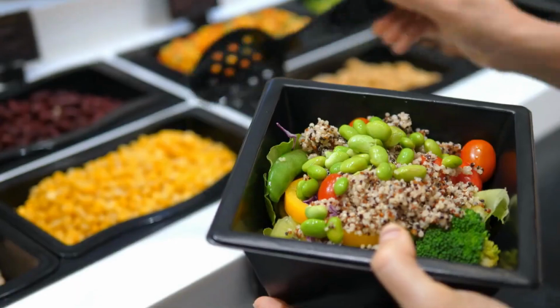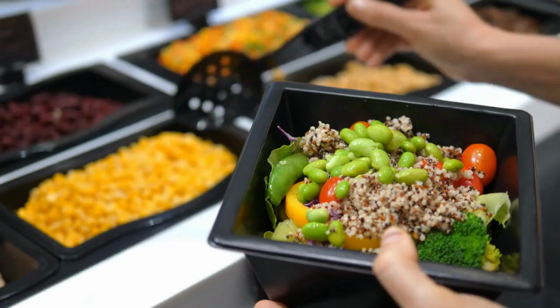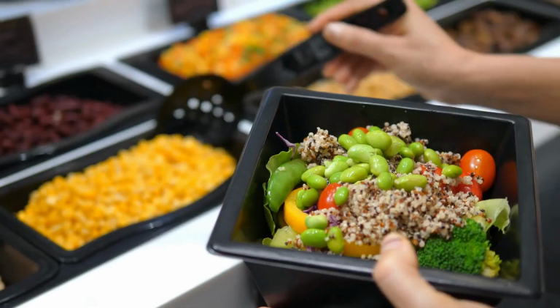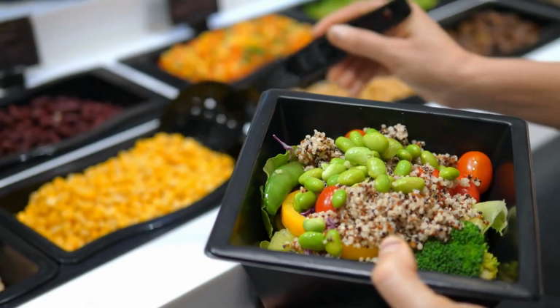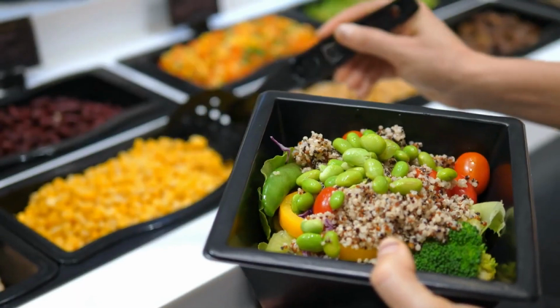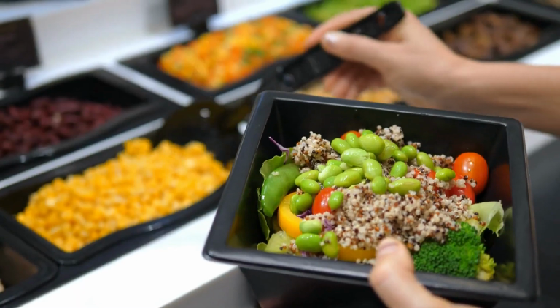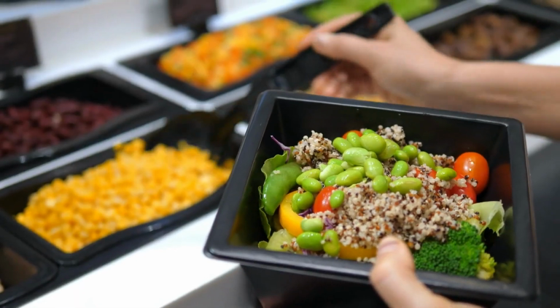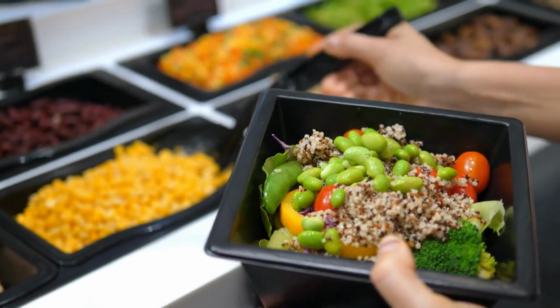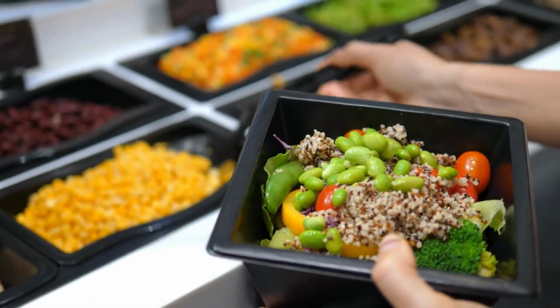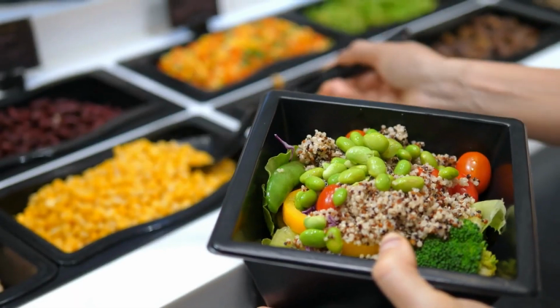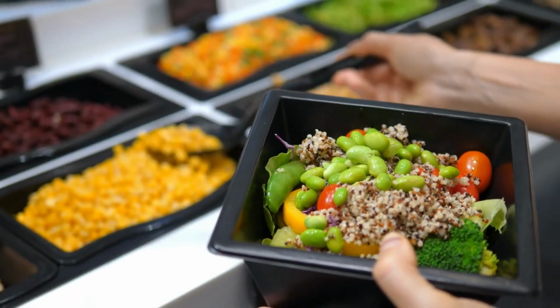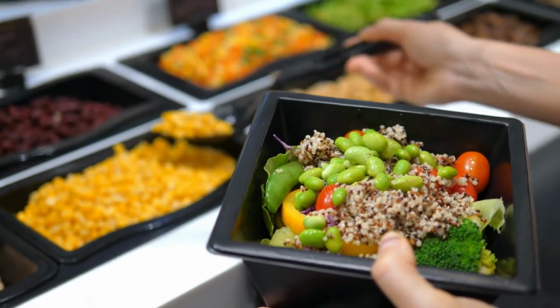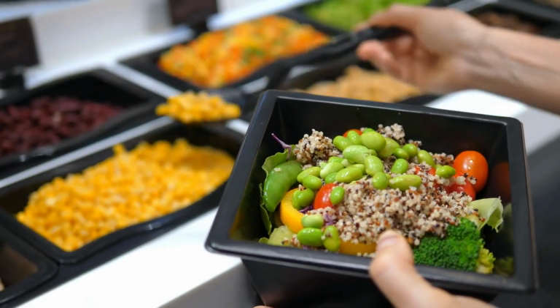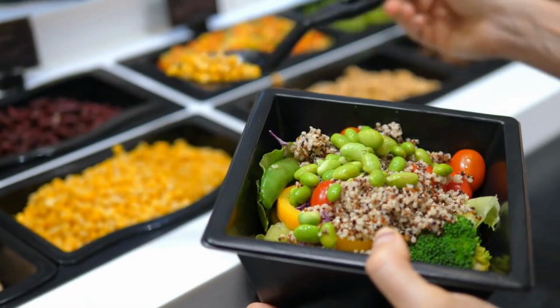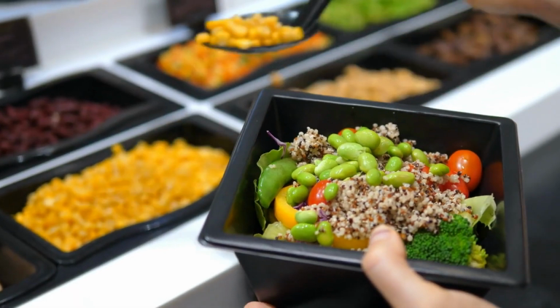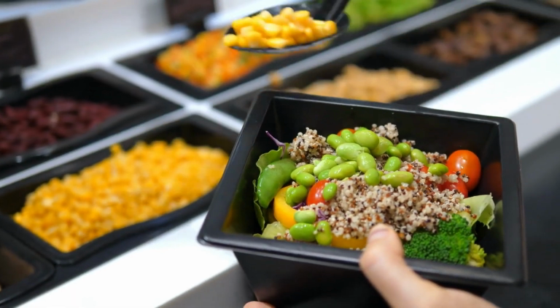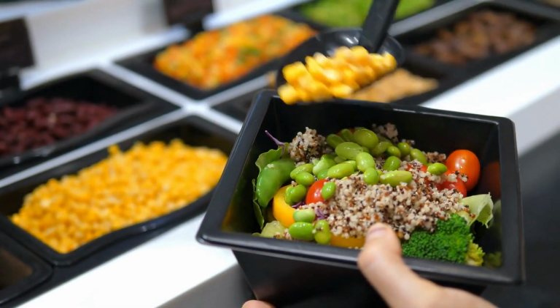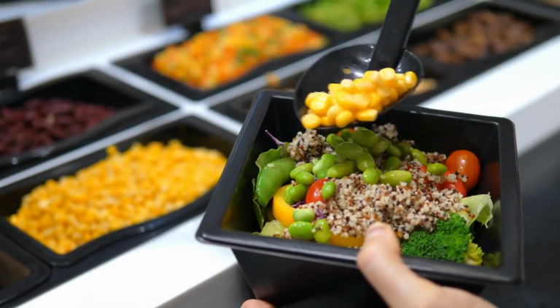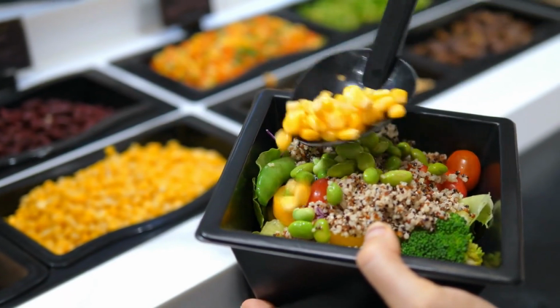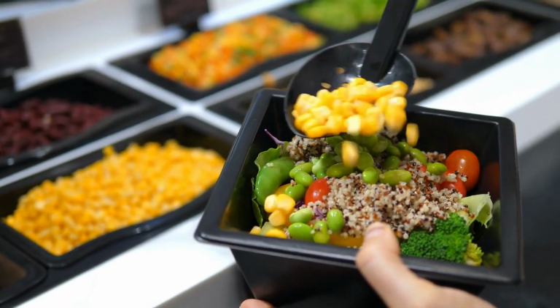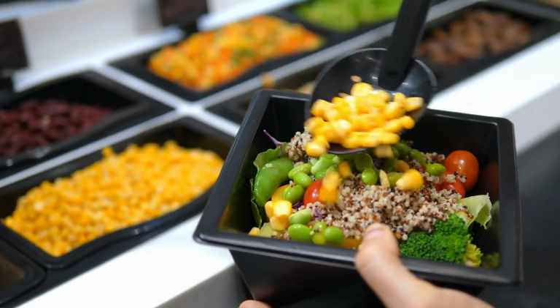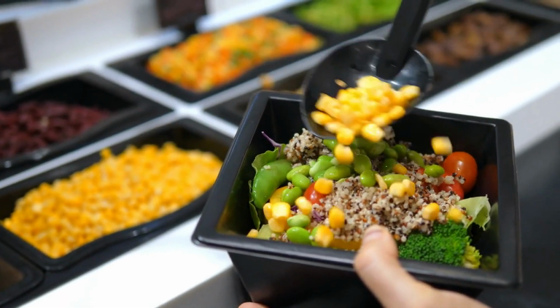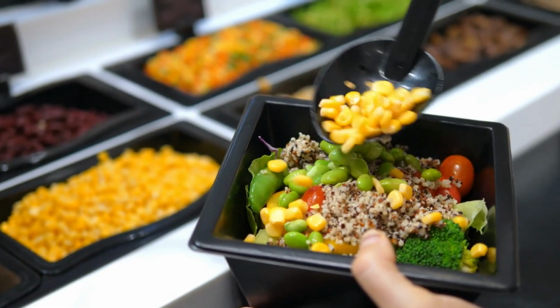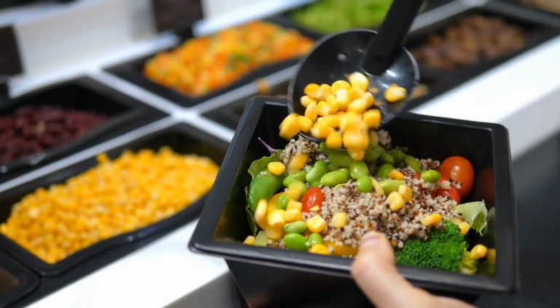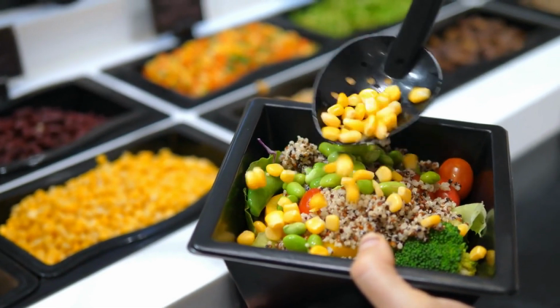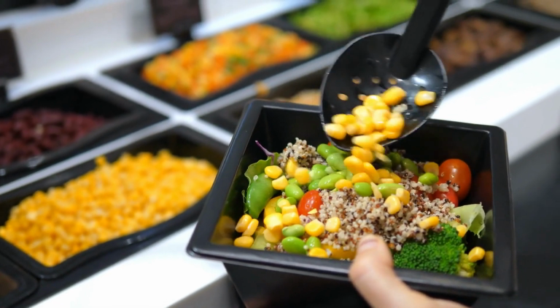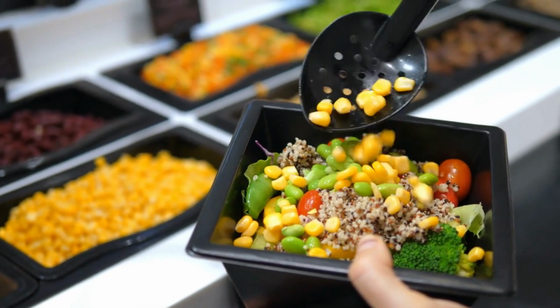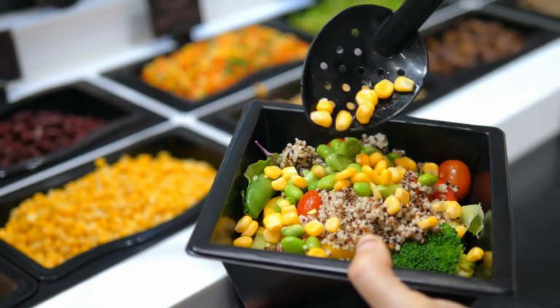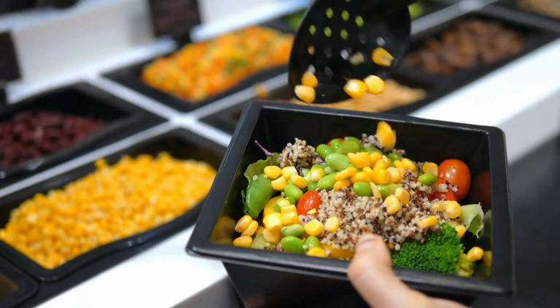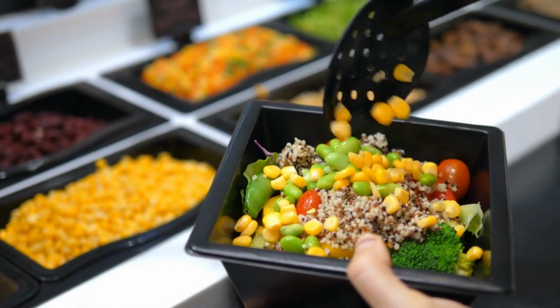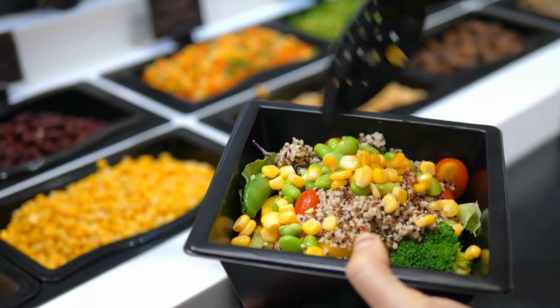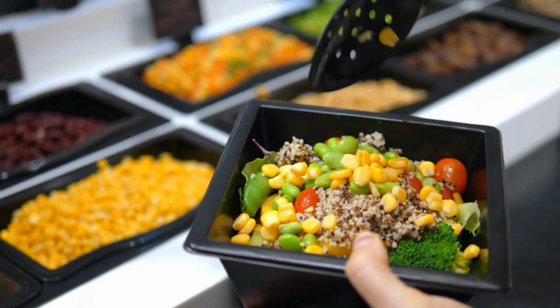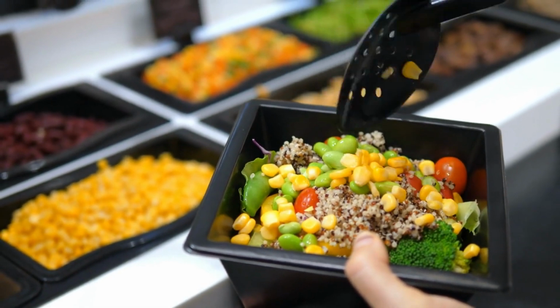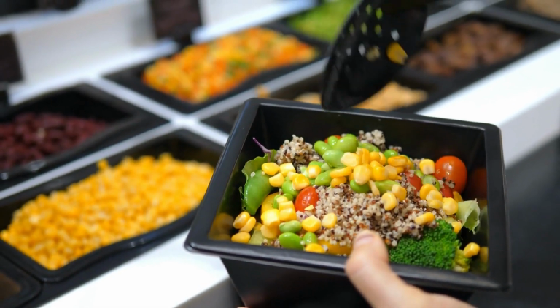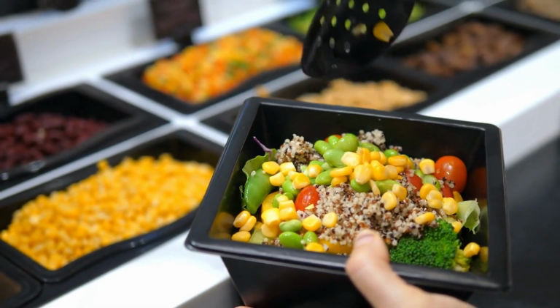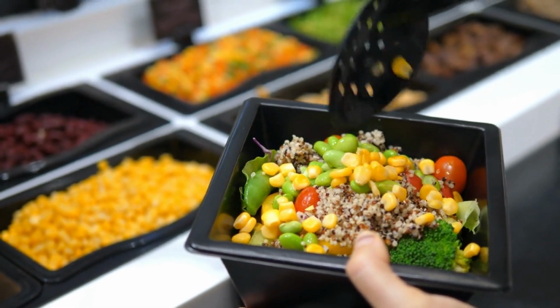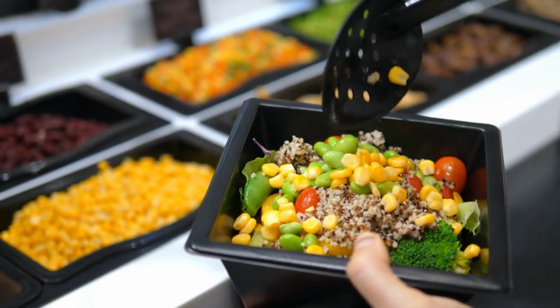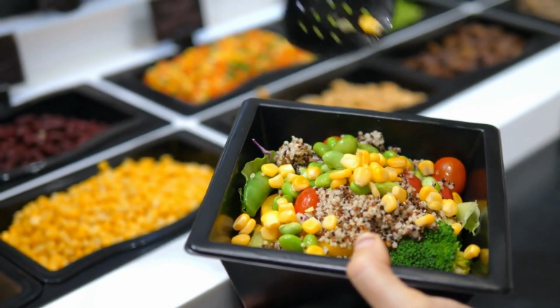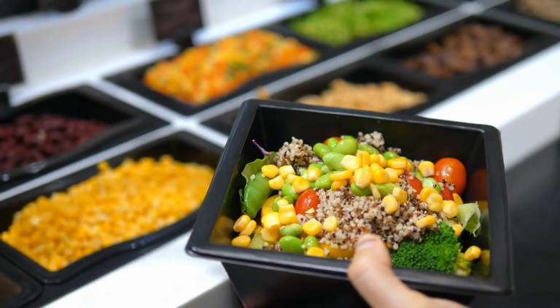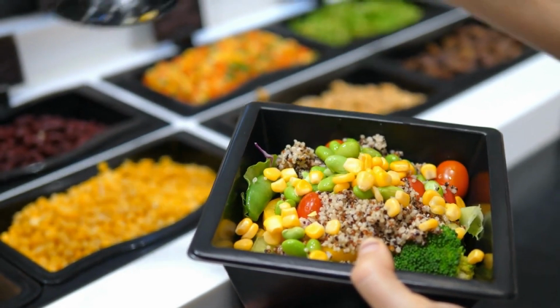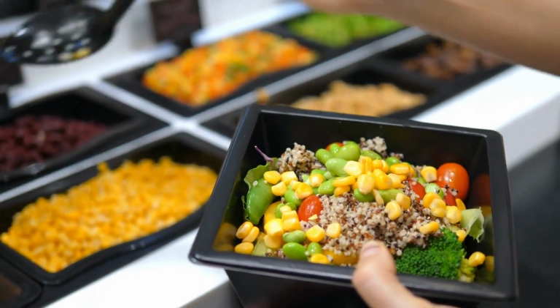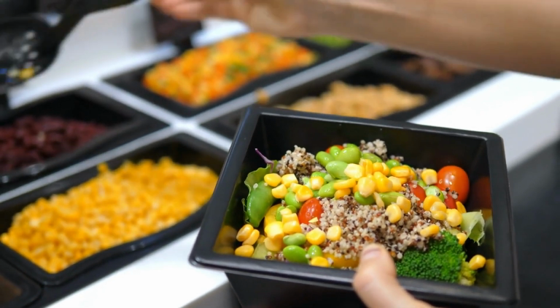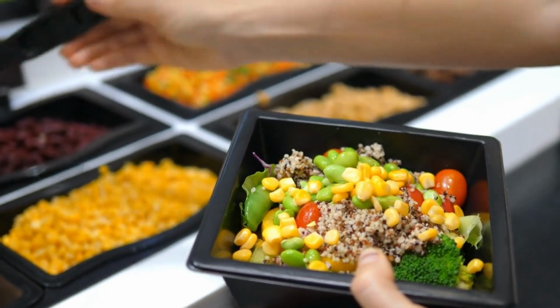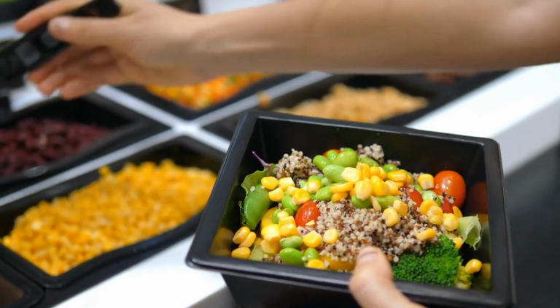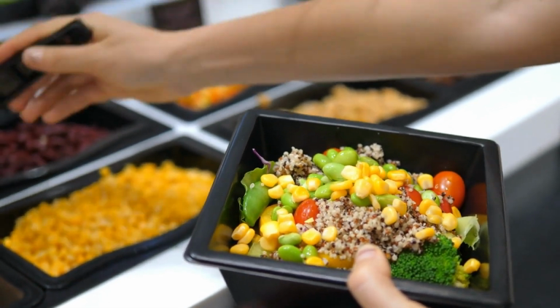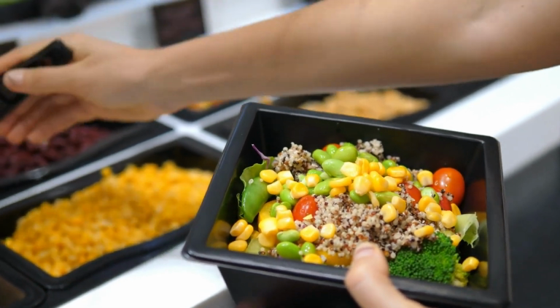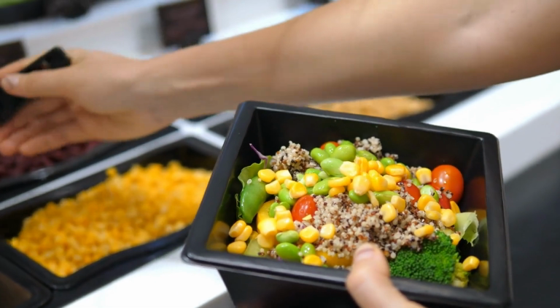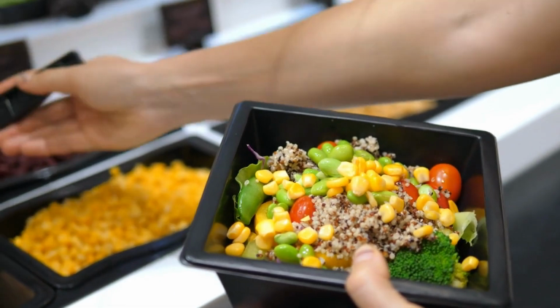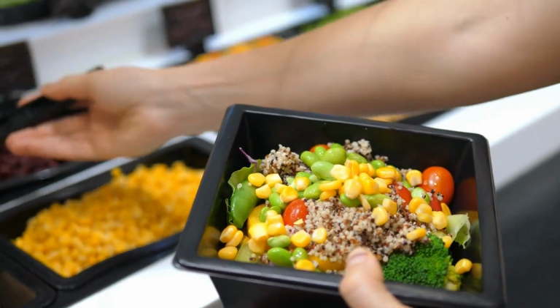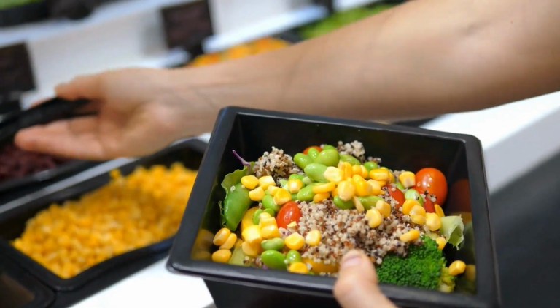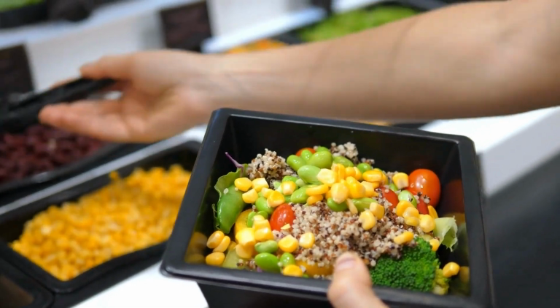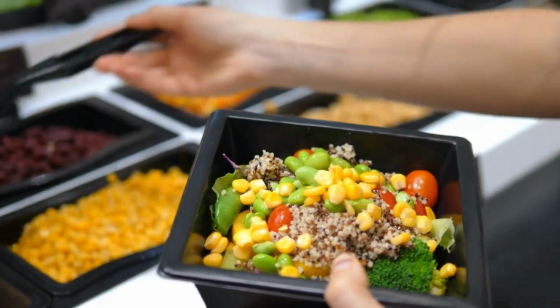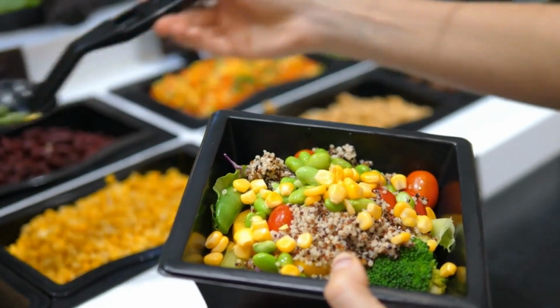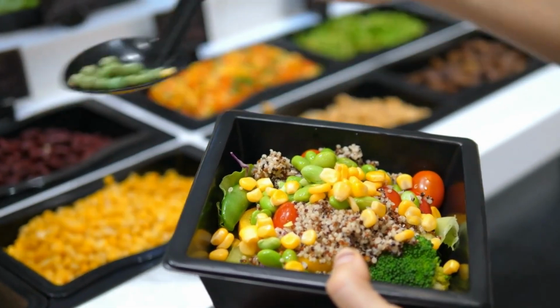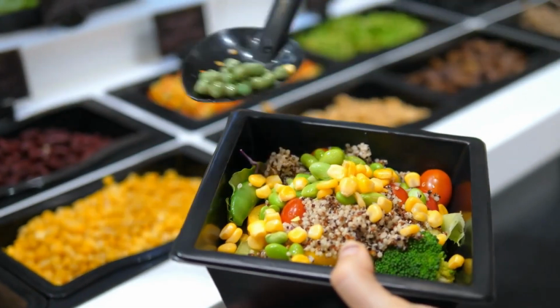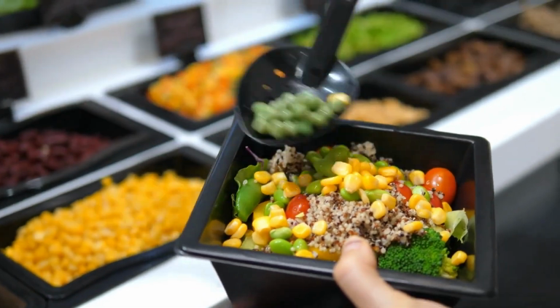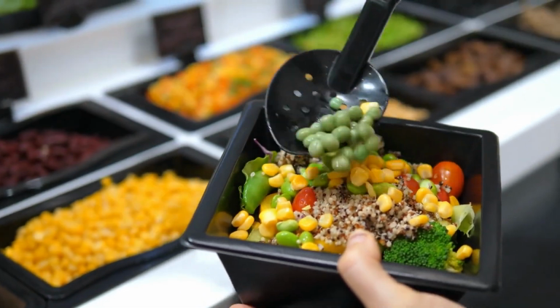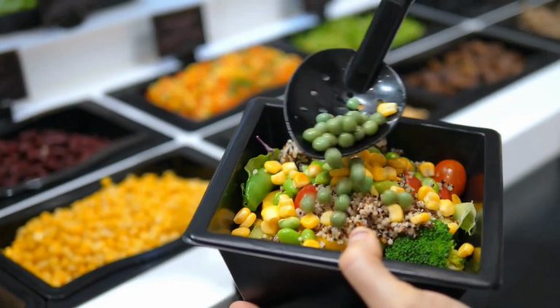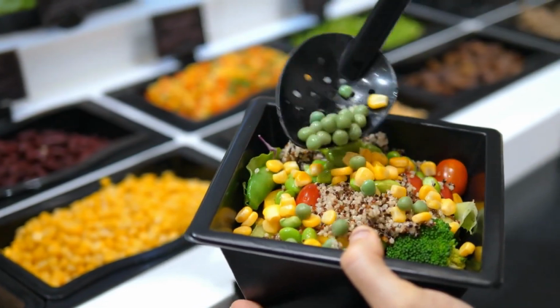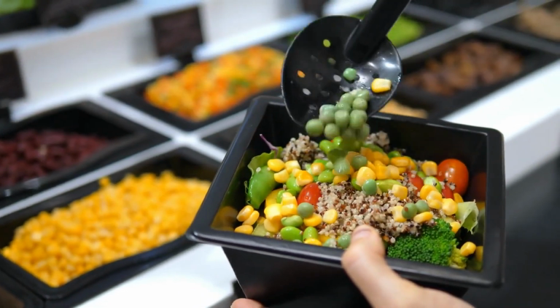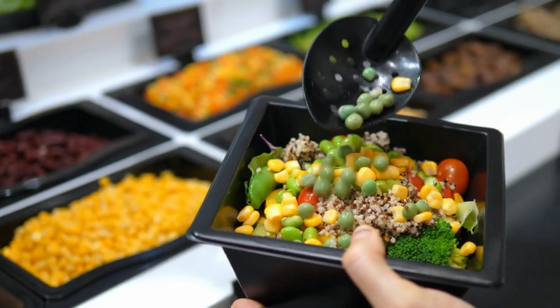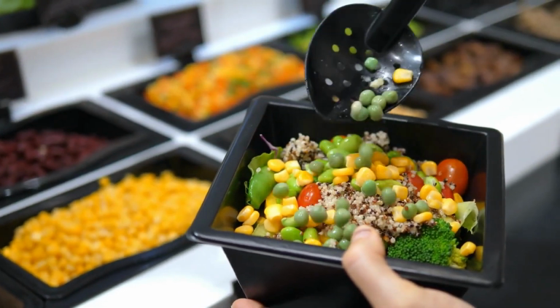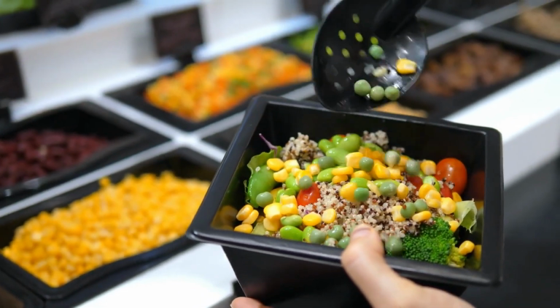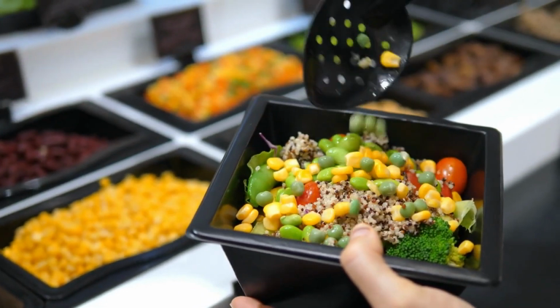Adopting a balanced diet that is low in fat and high in fiber can also help reduce the risk of developing pancreatitis.